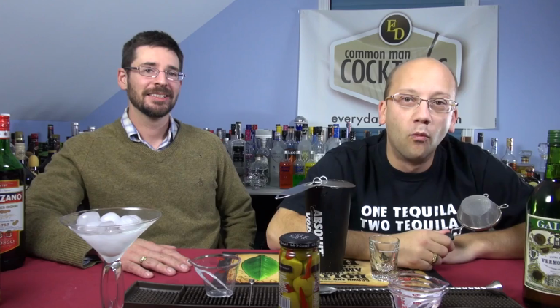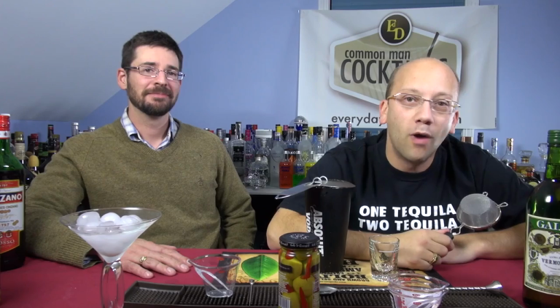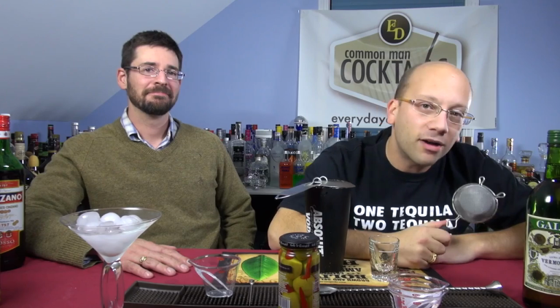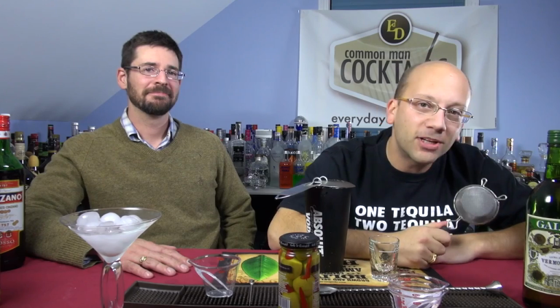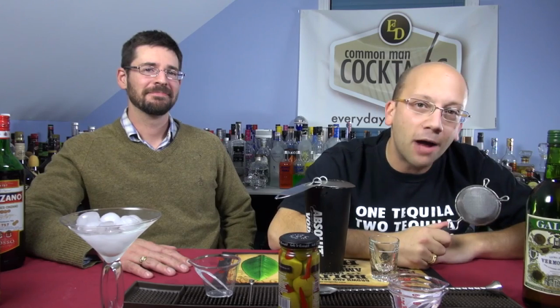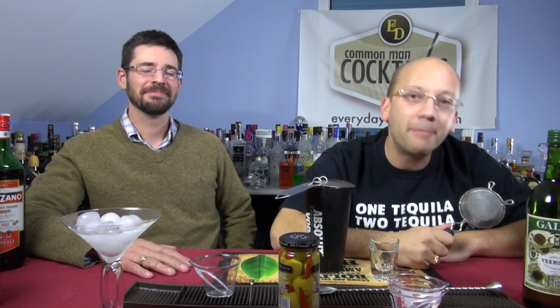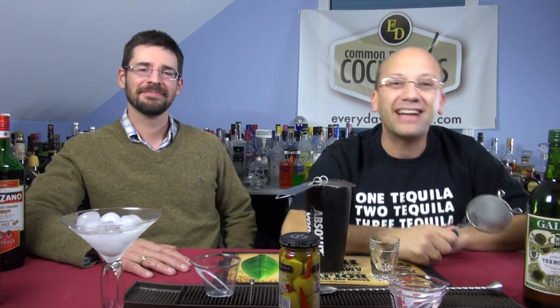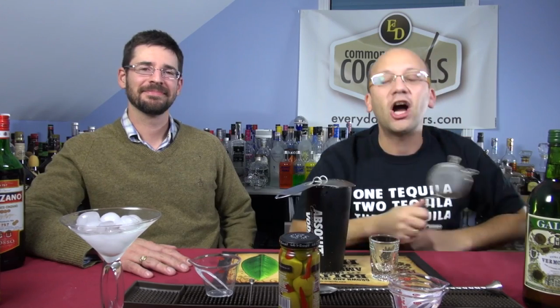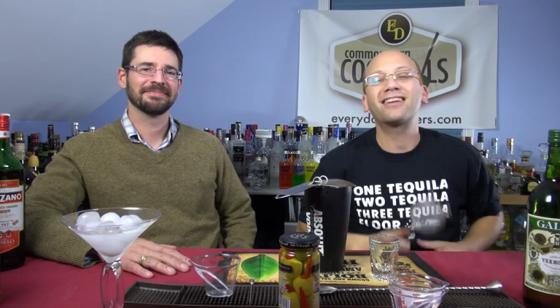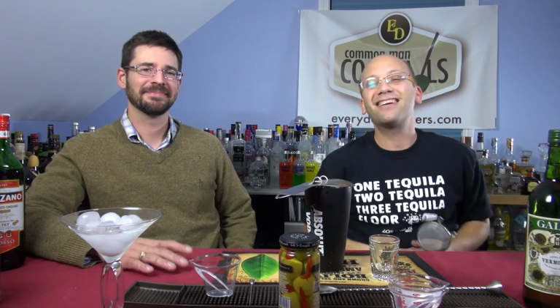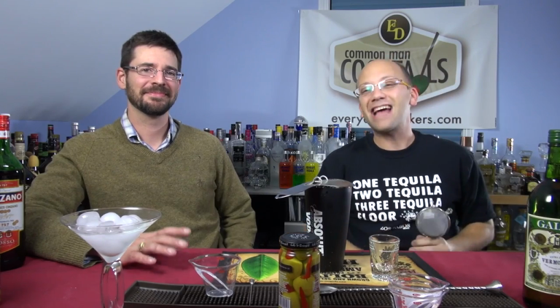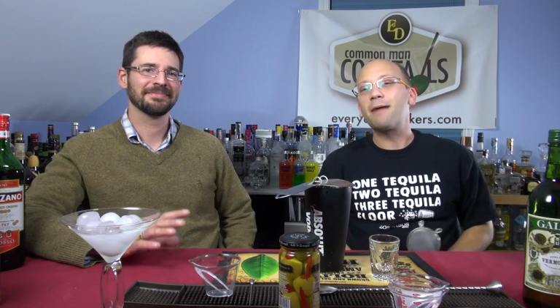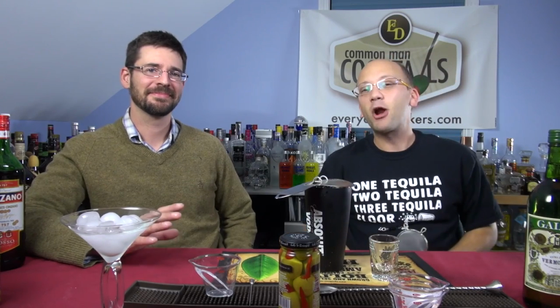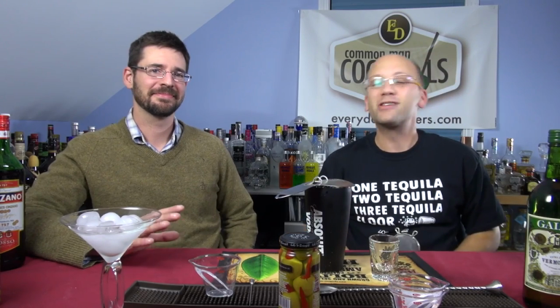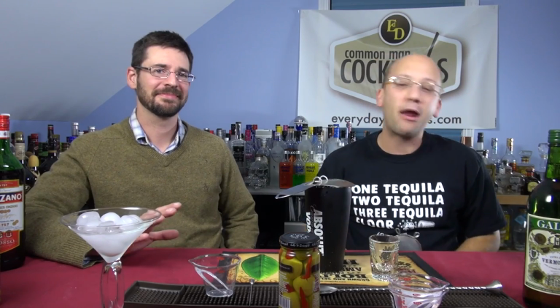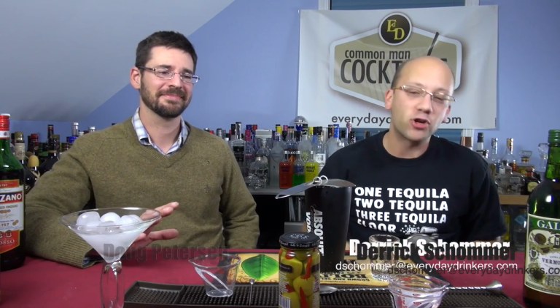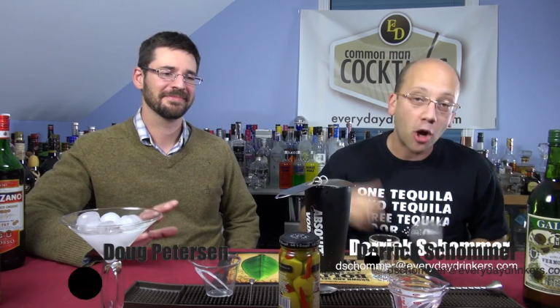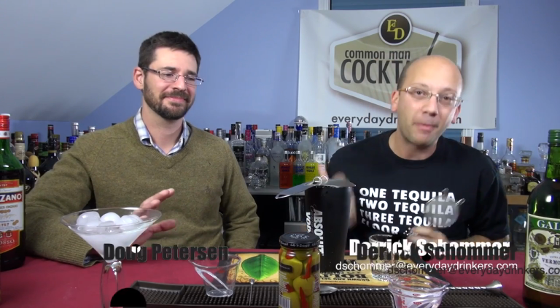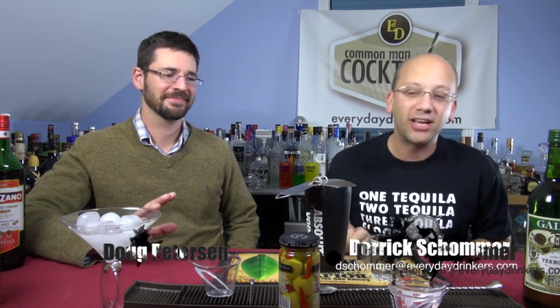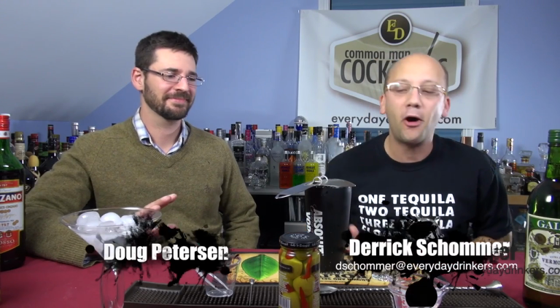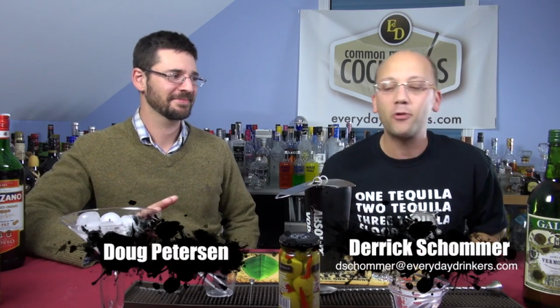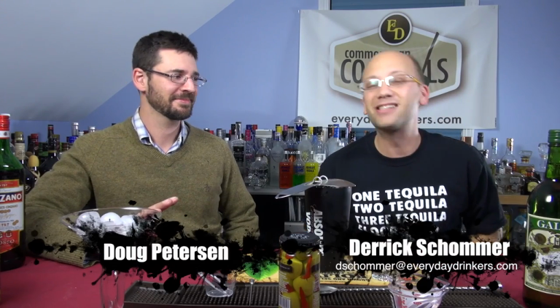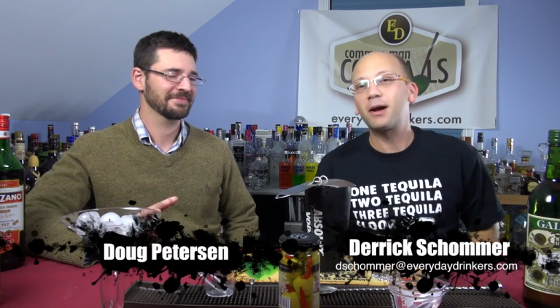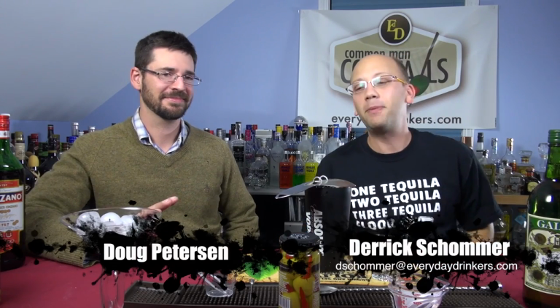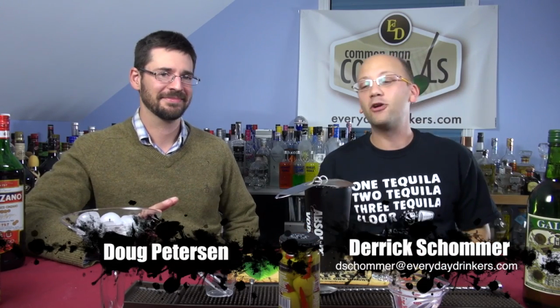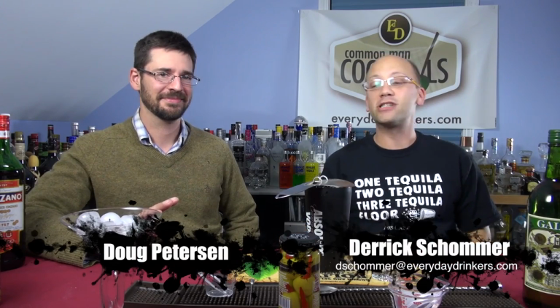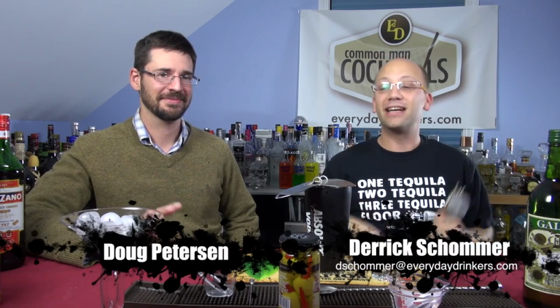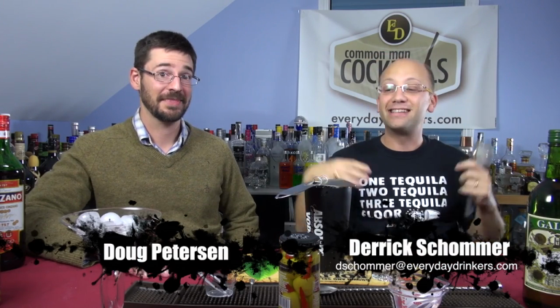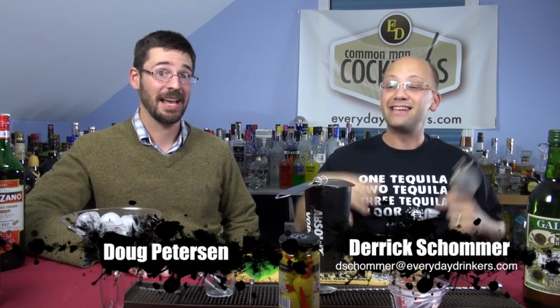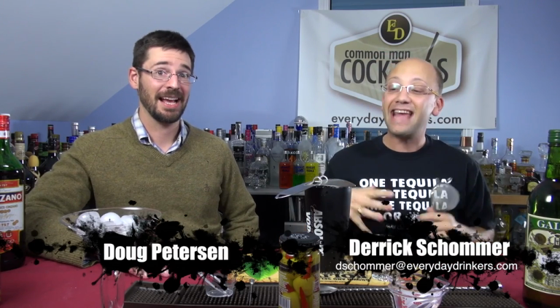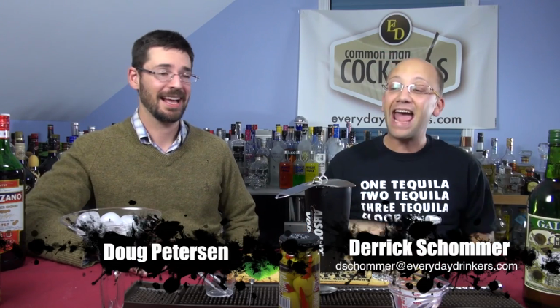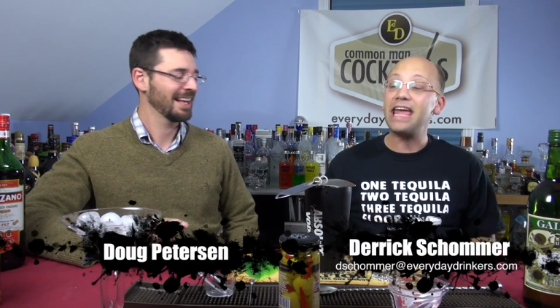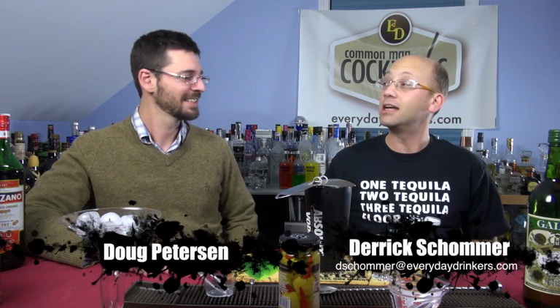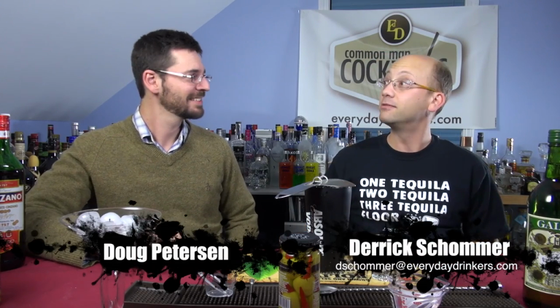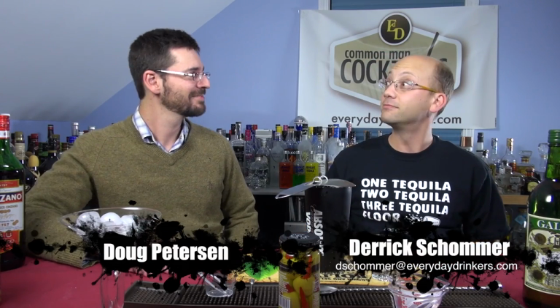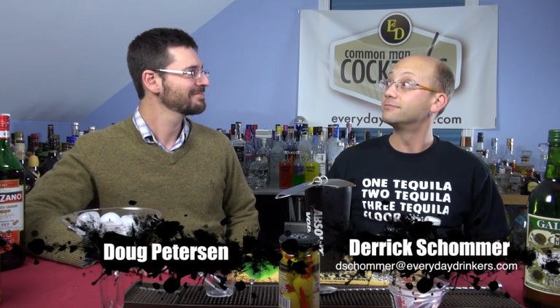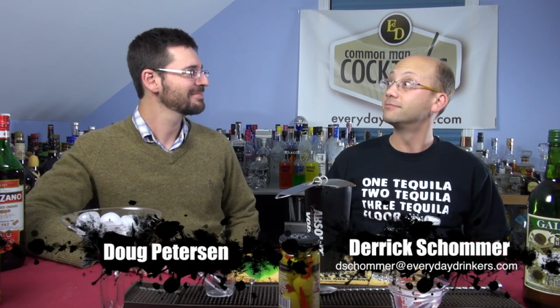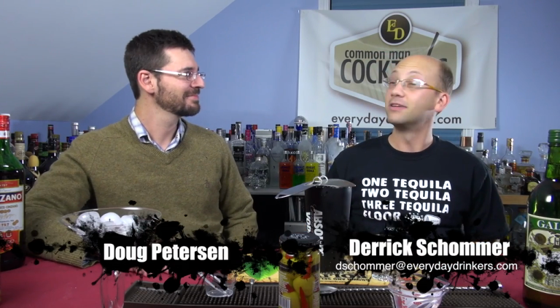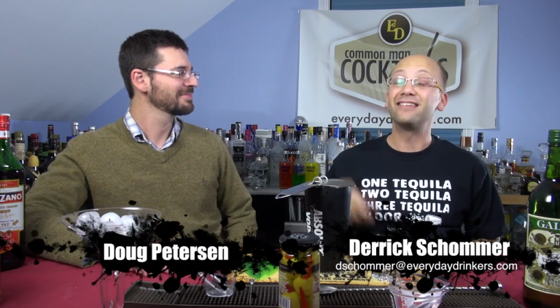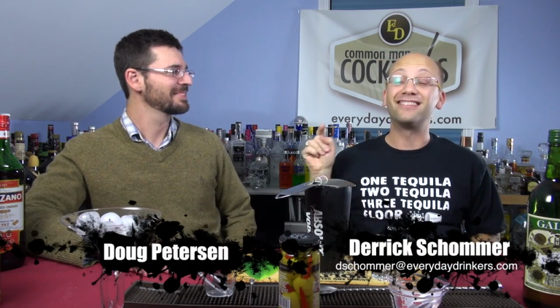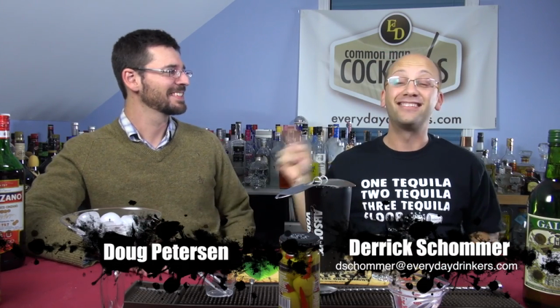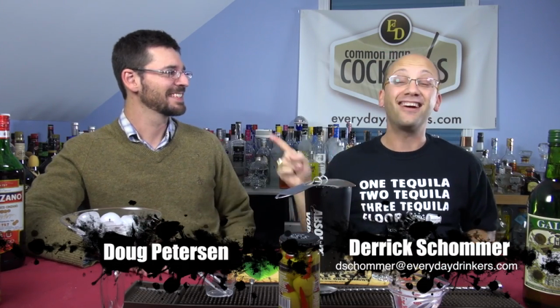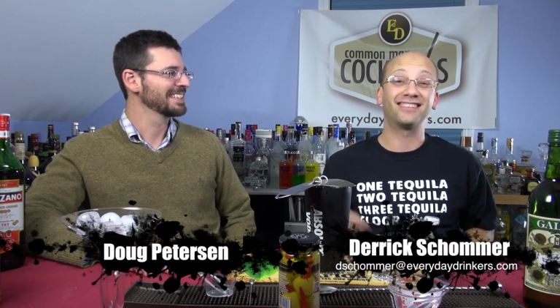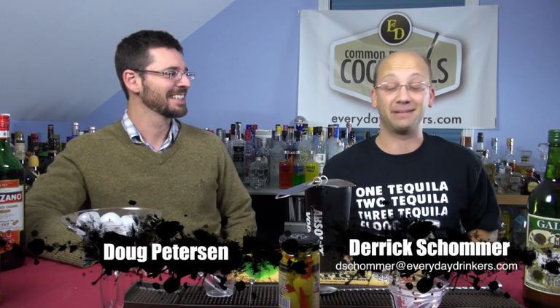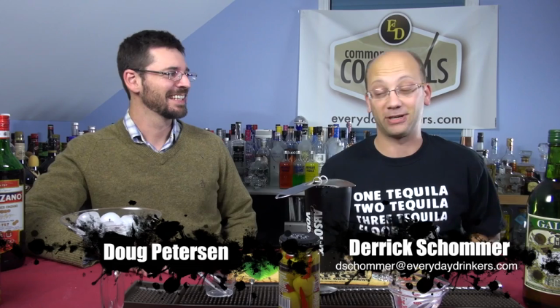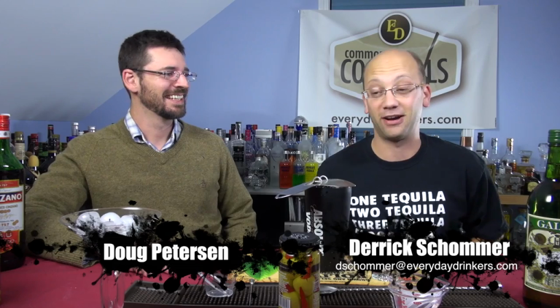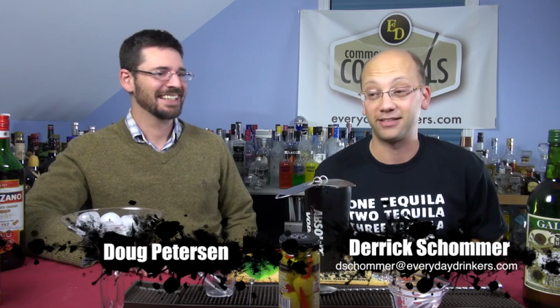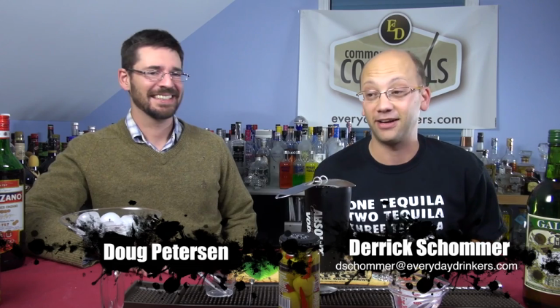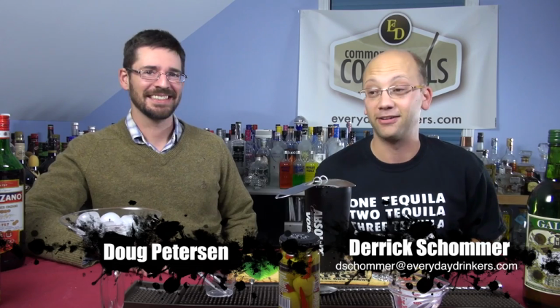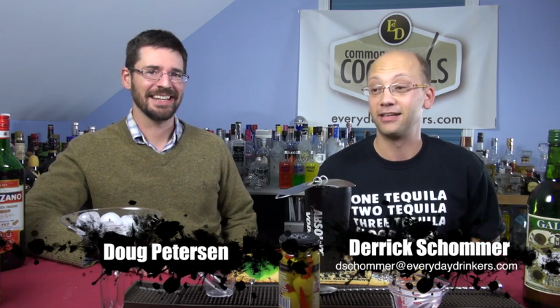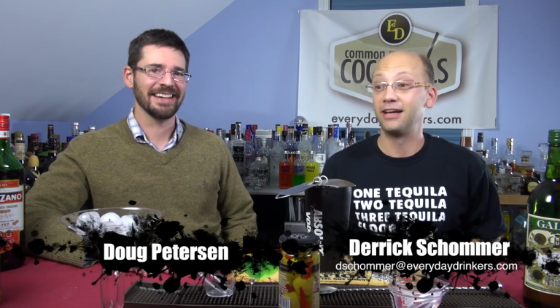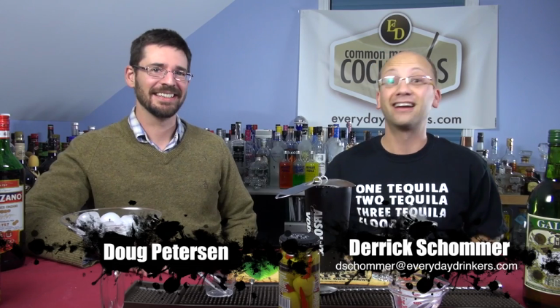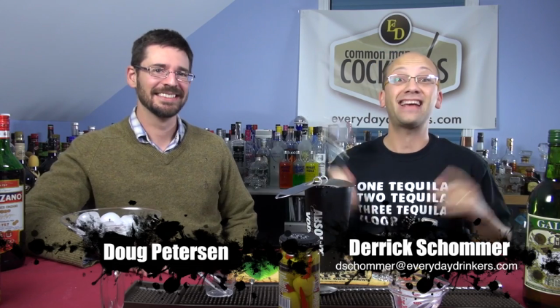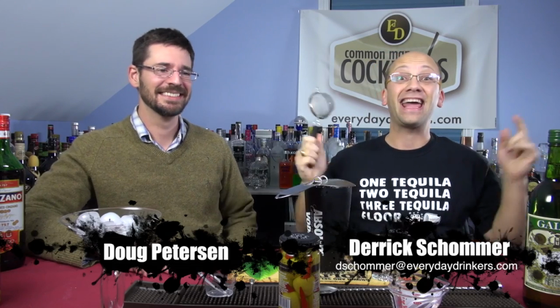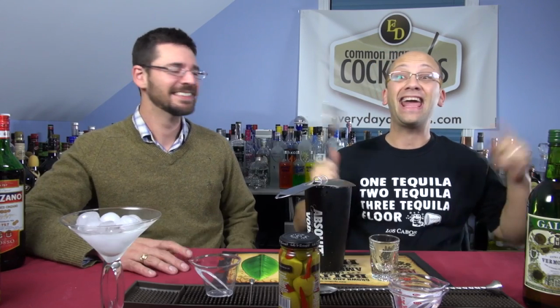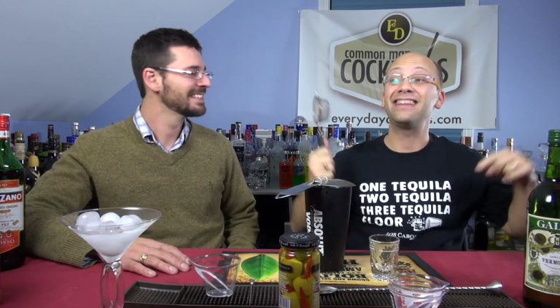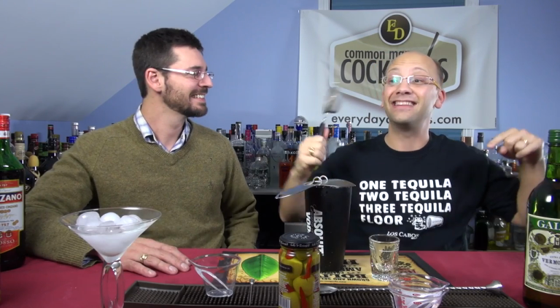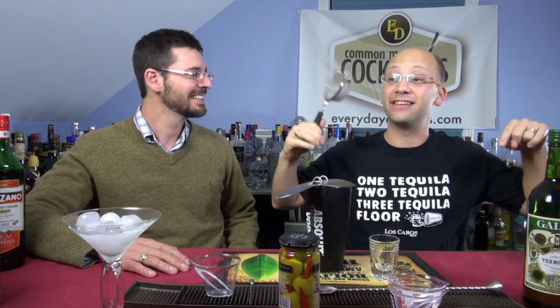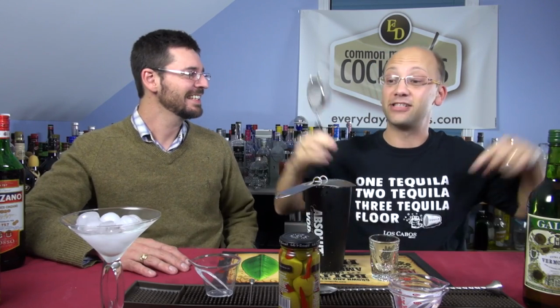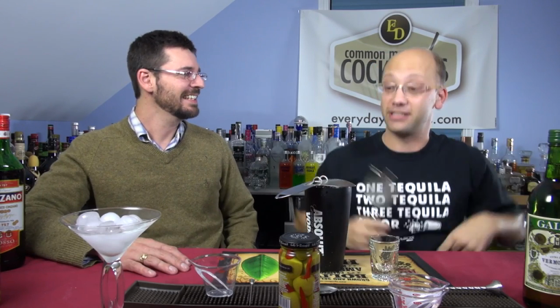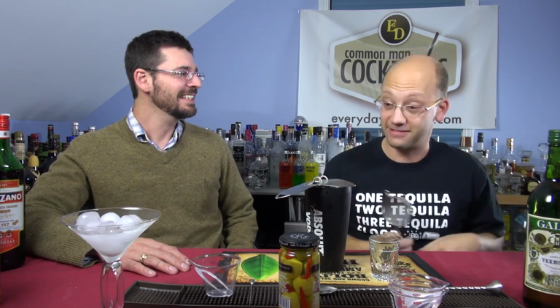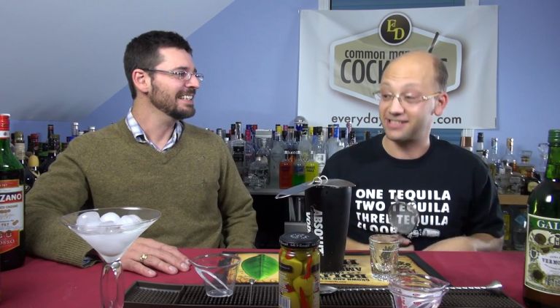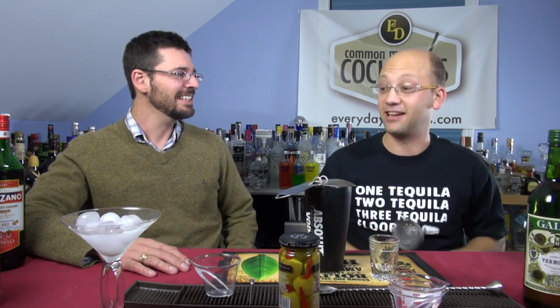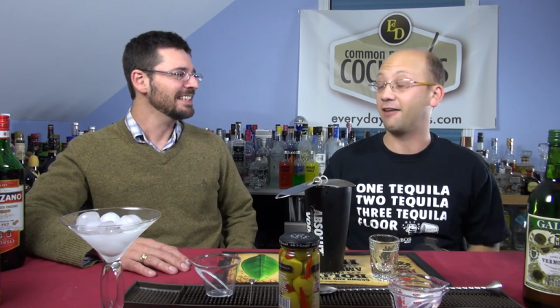Welcome to Comet Man Cocktails. I'm your host Derek Shore, my co-host Doug Peterson, and today this is Doug's type of cocktail — because I hate this stuff.